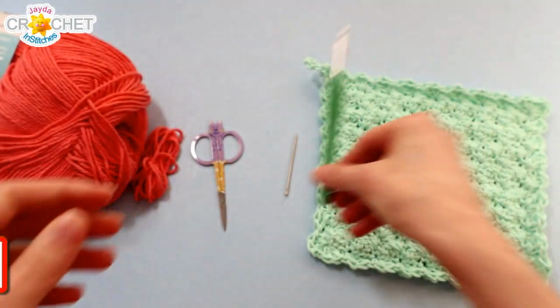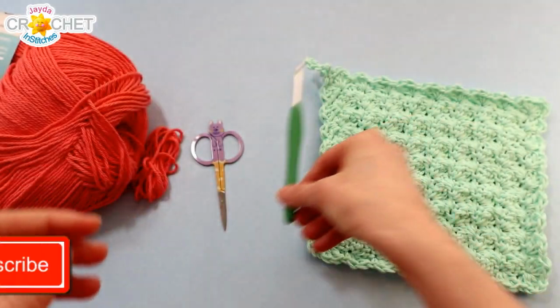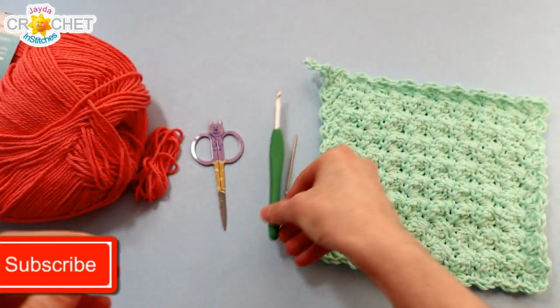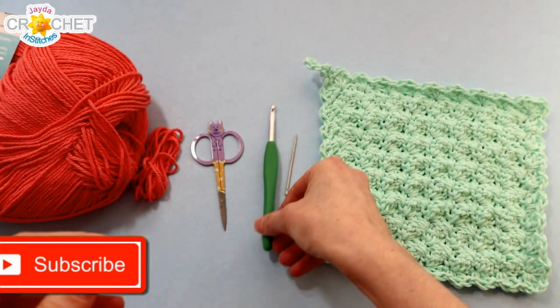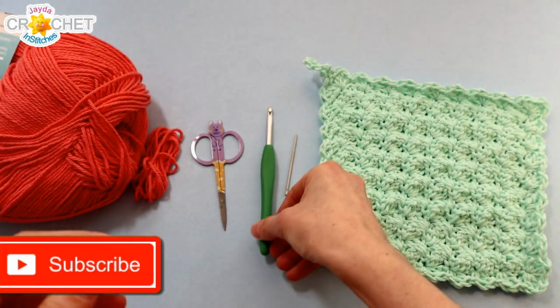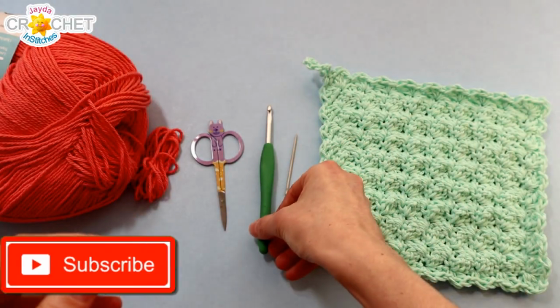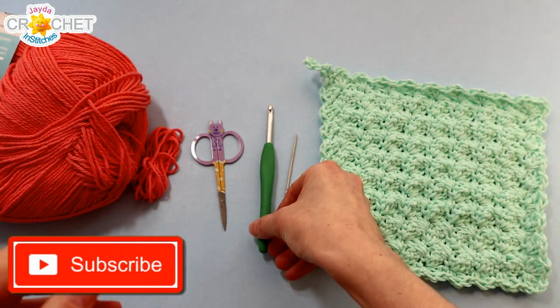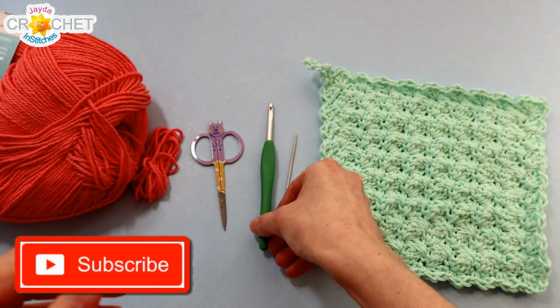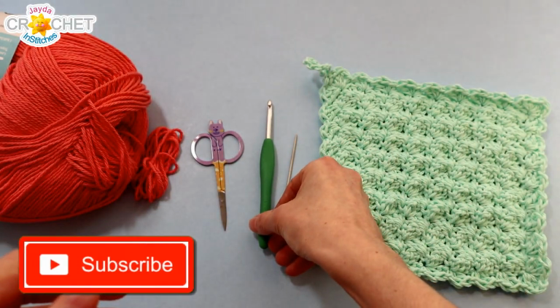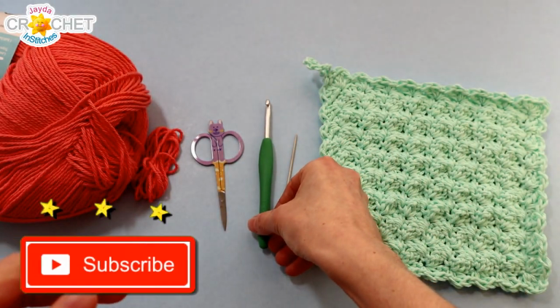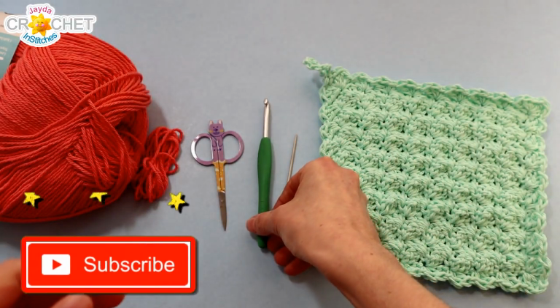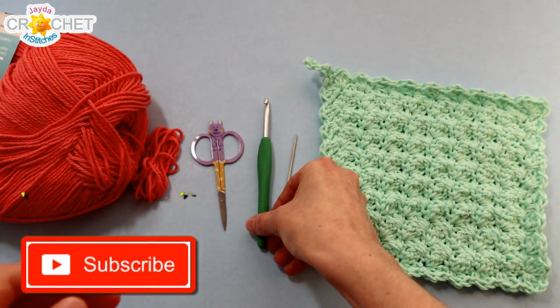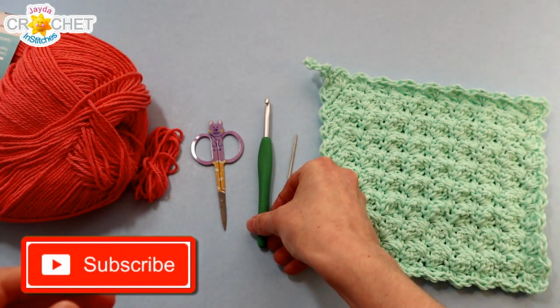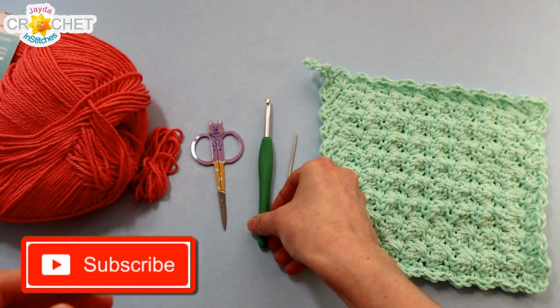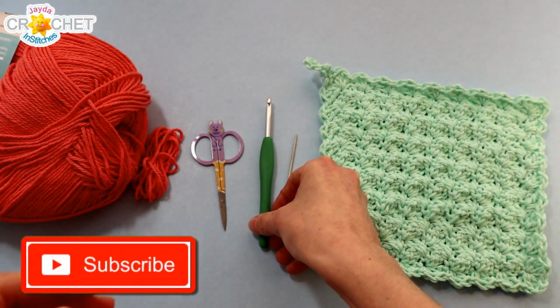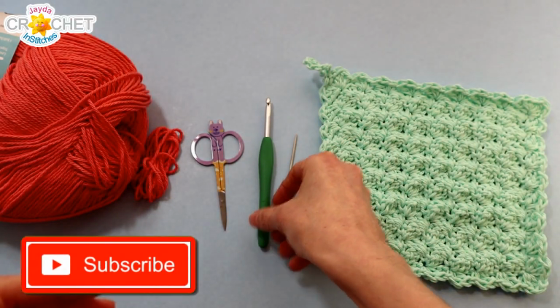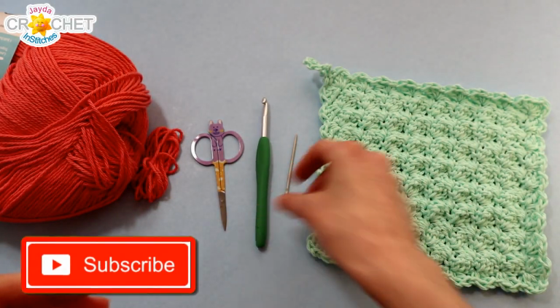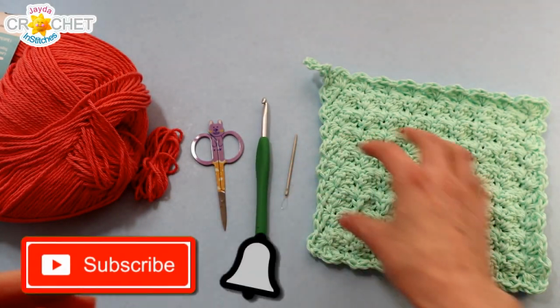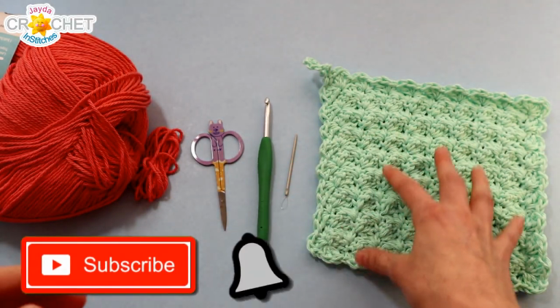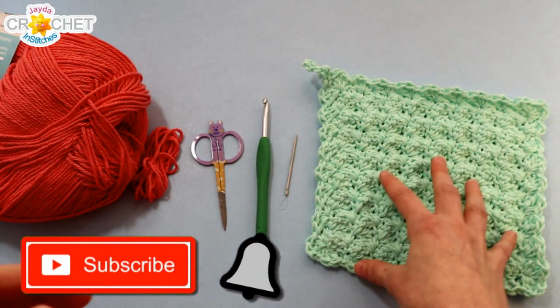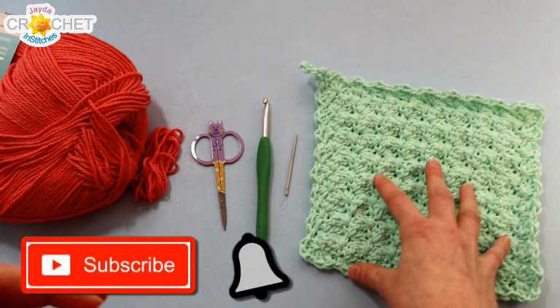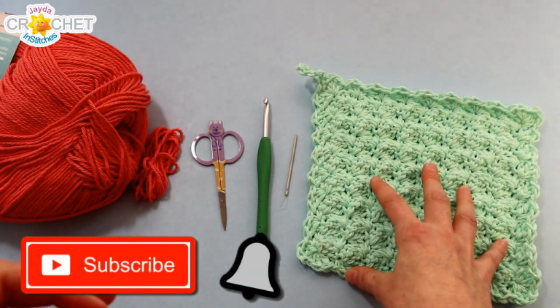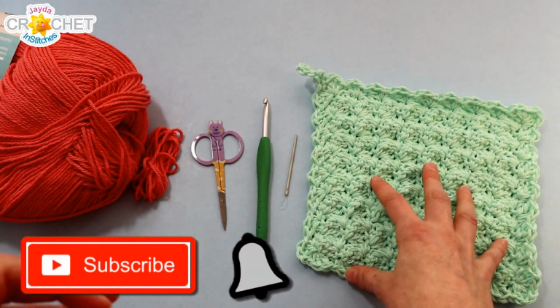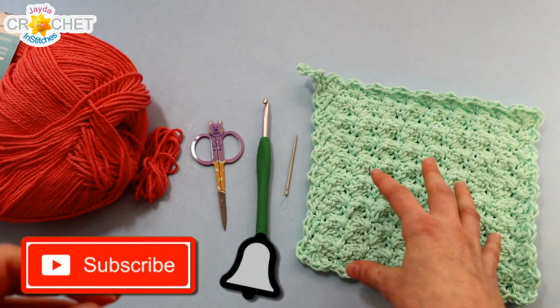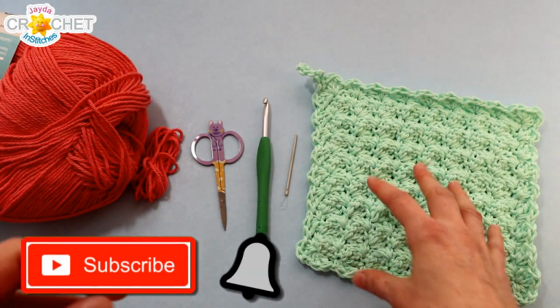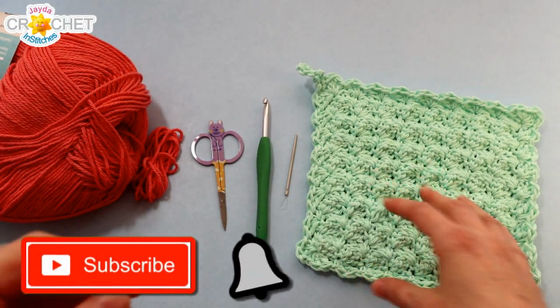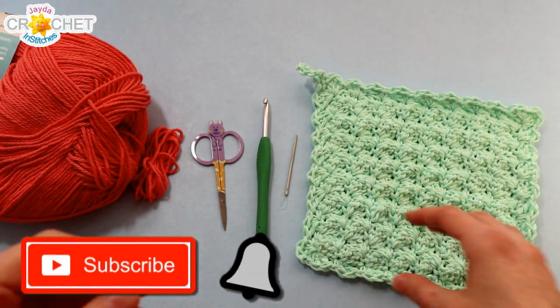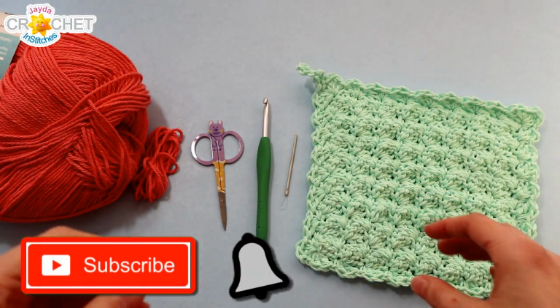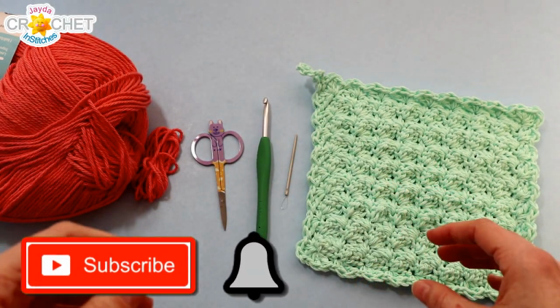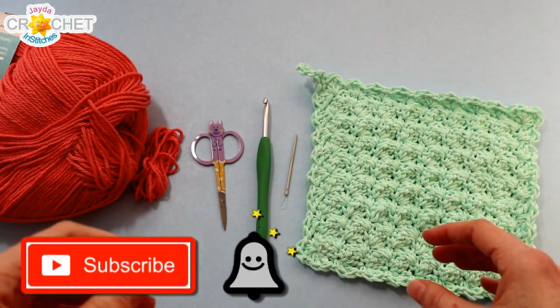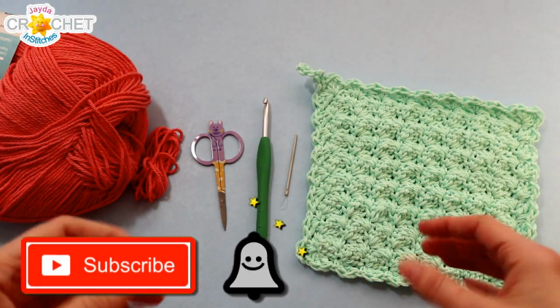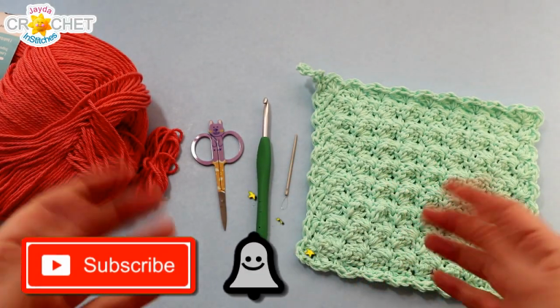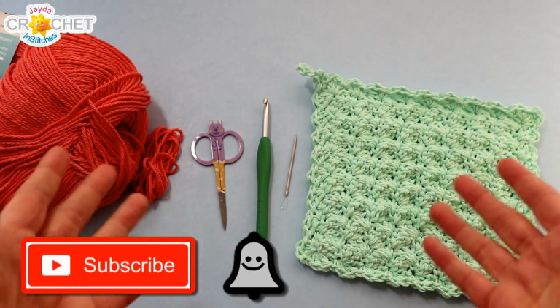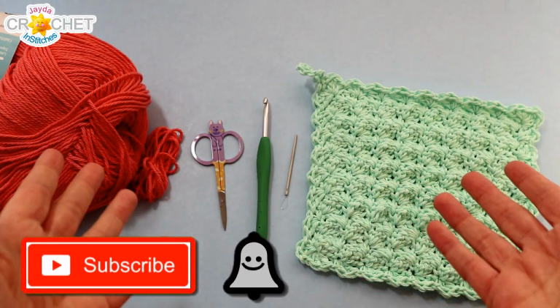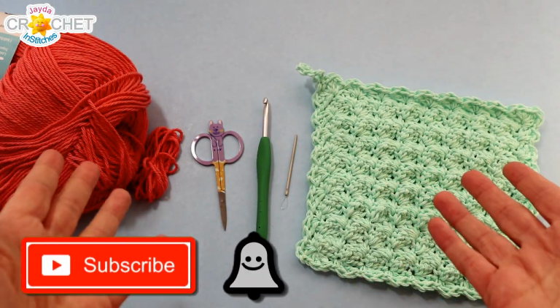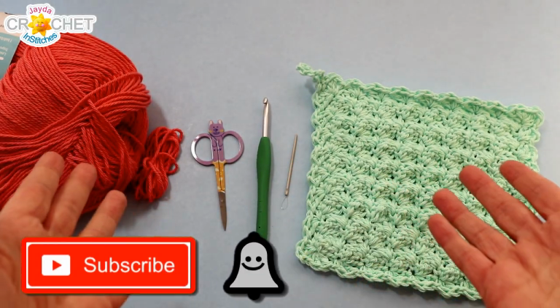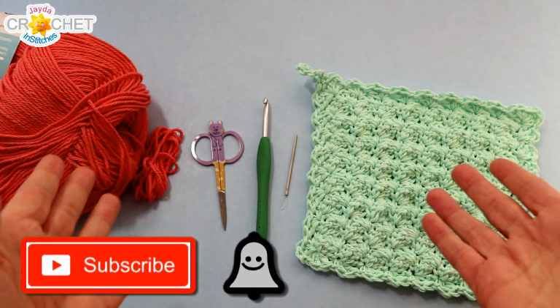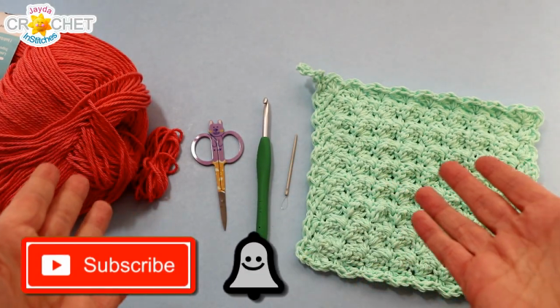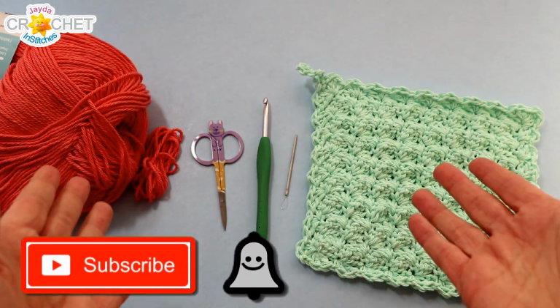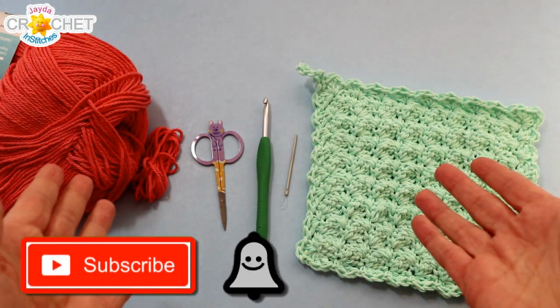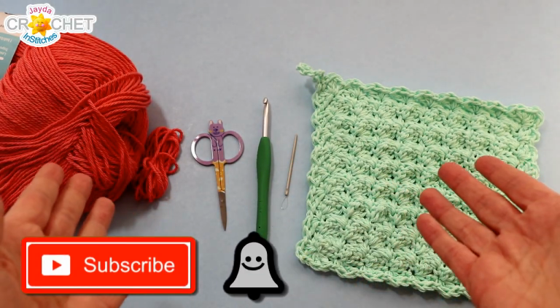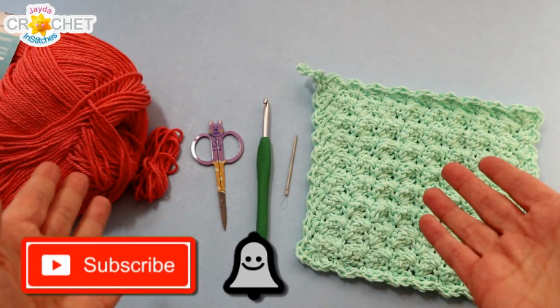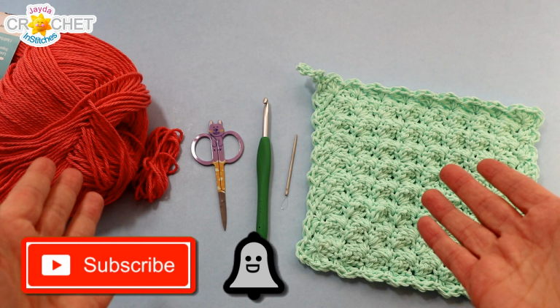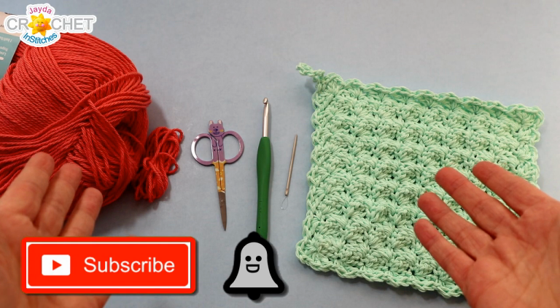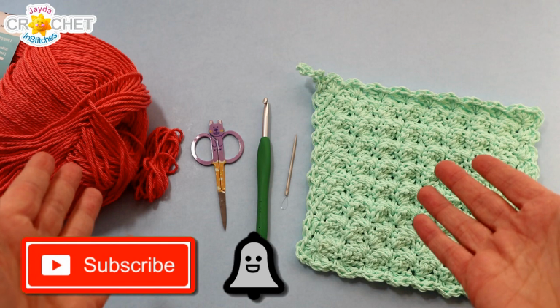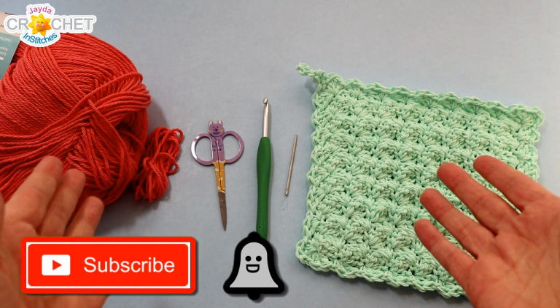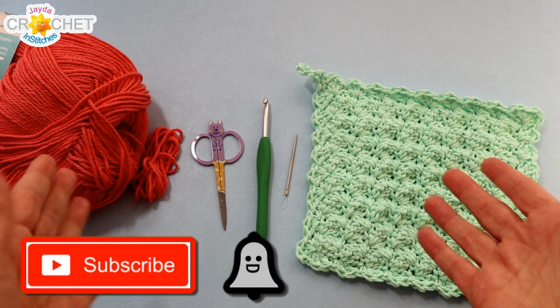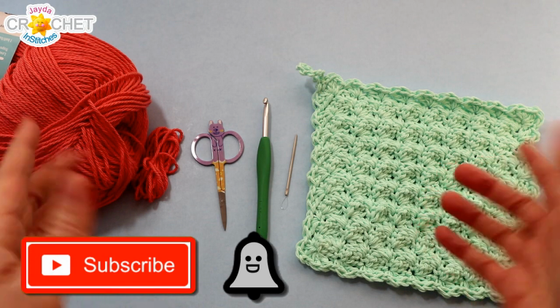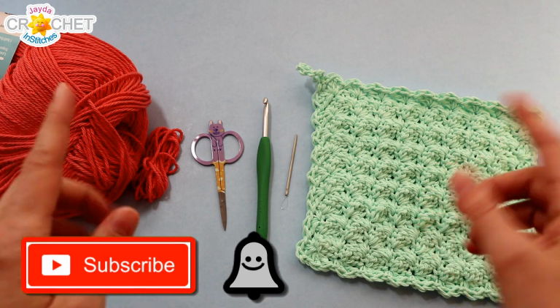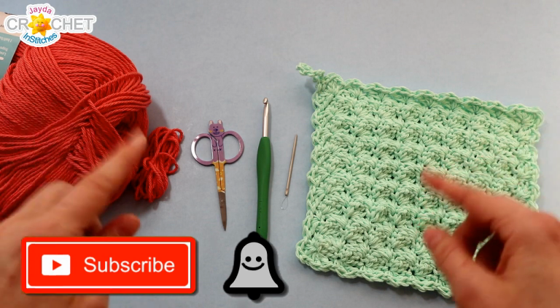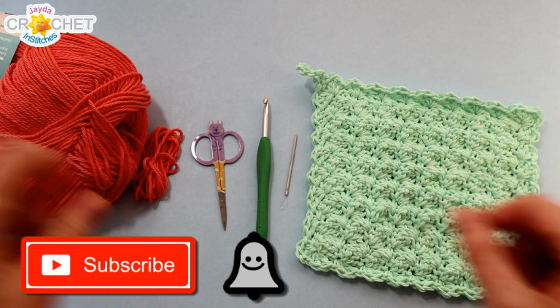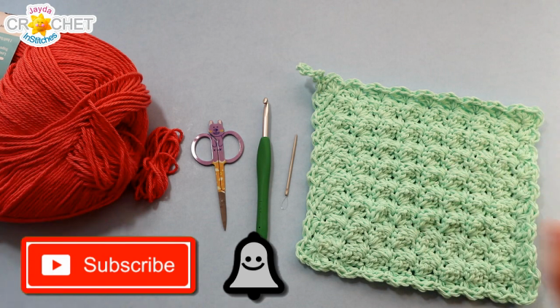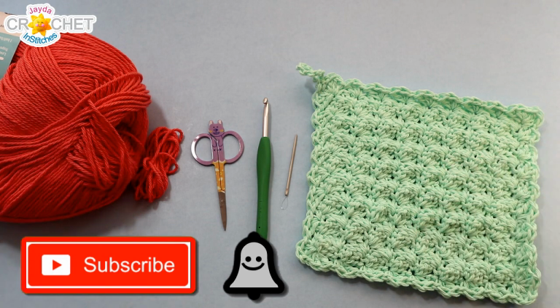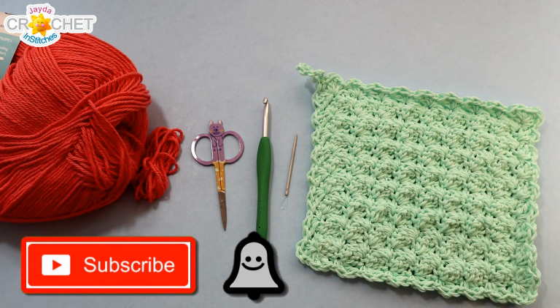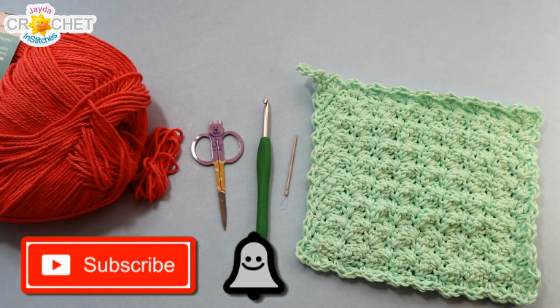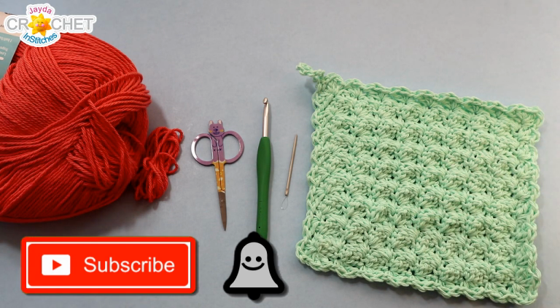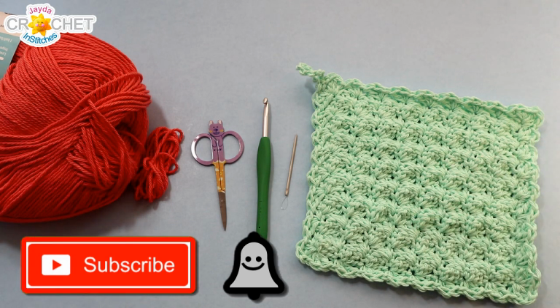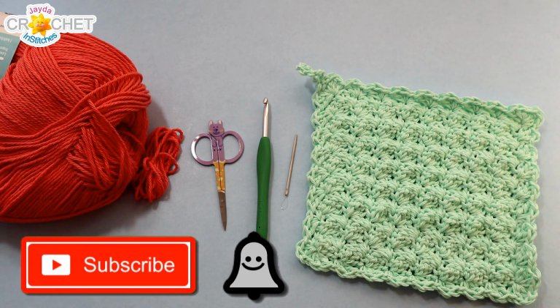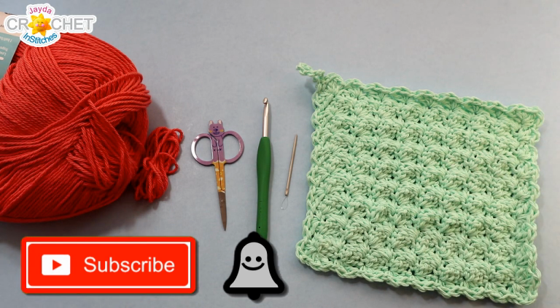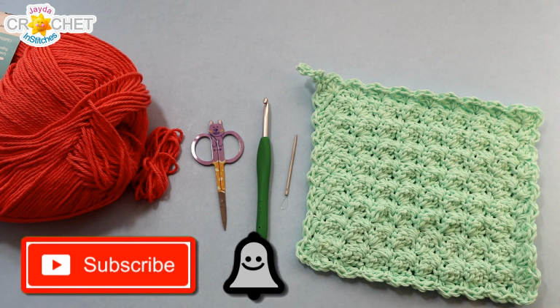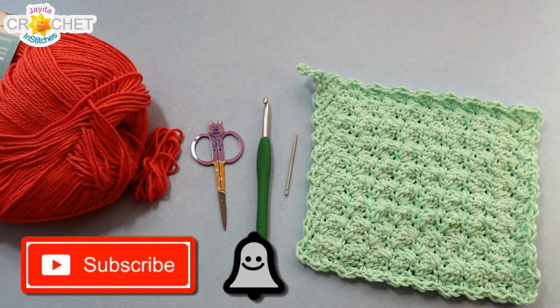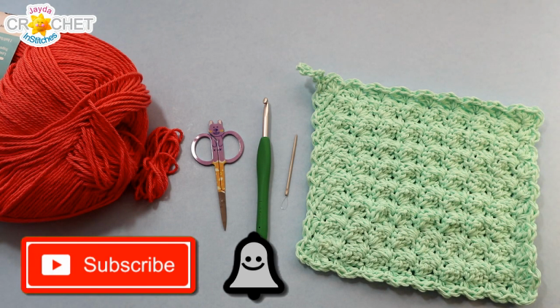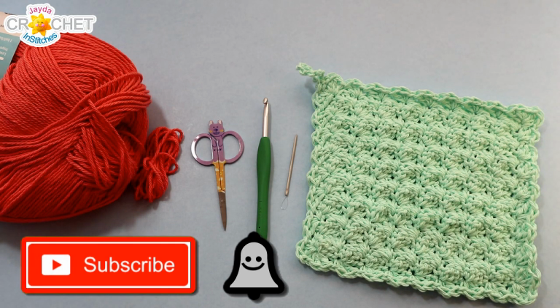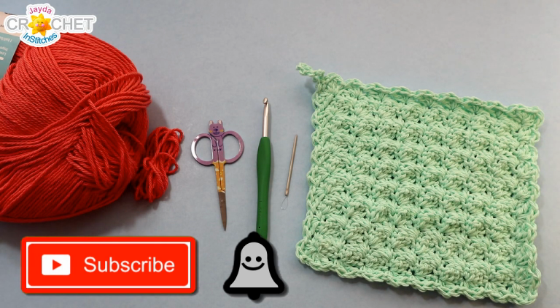And if you haven't already subscribed, click that button and the bell so you never miss another quick fix. And once you've got all that together, we can get started.